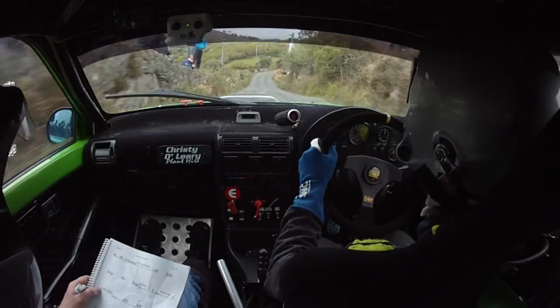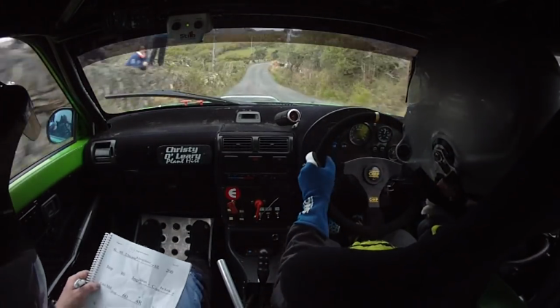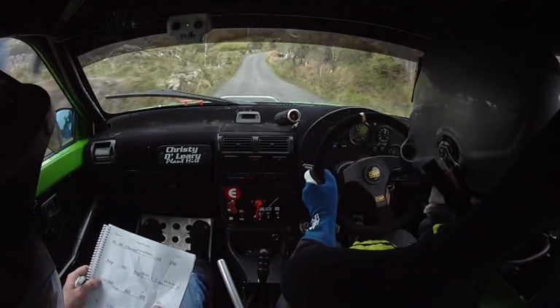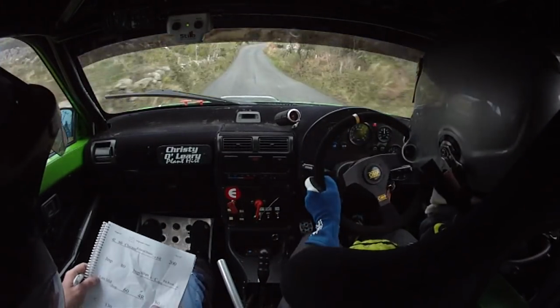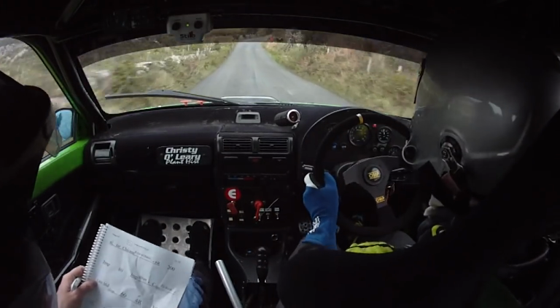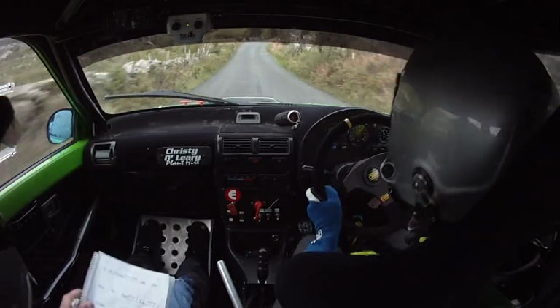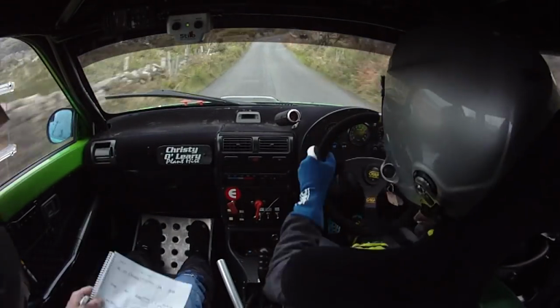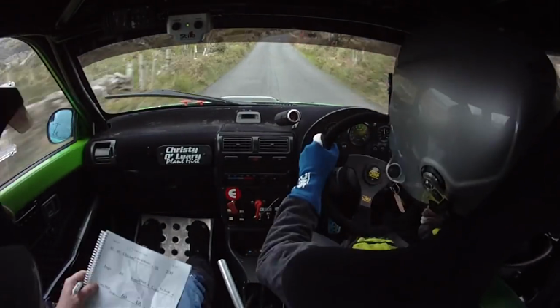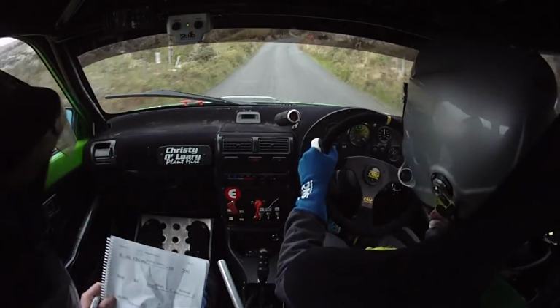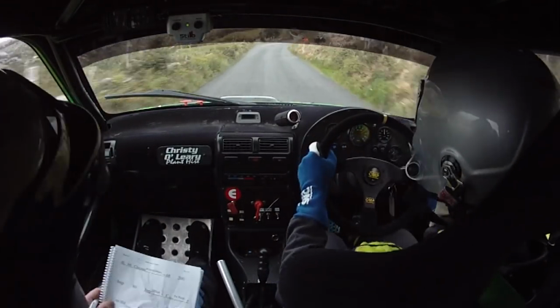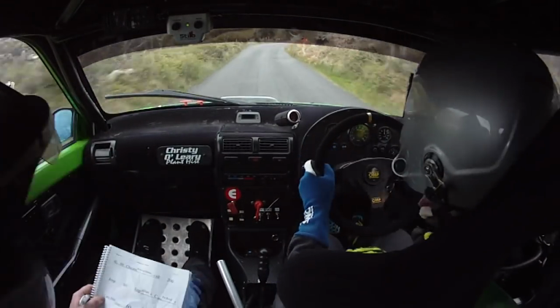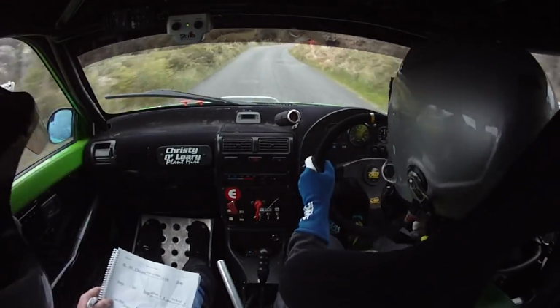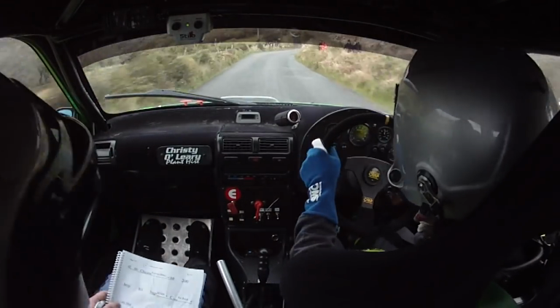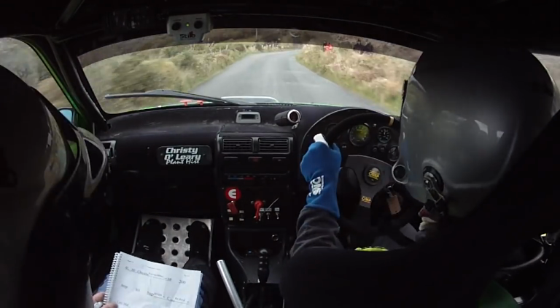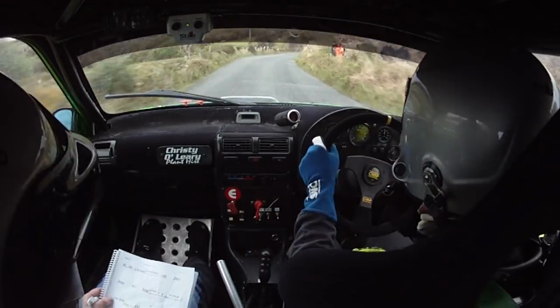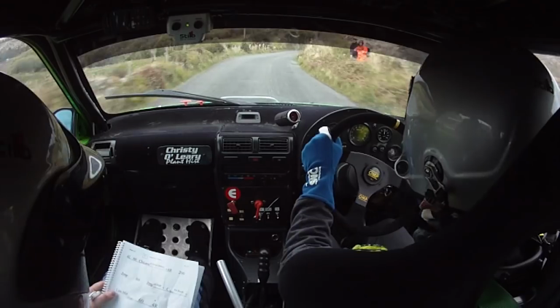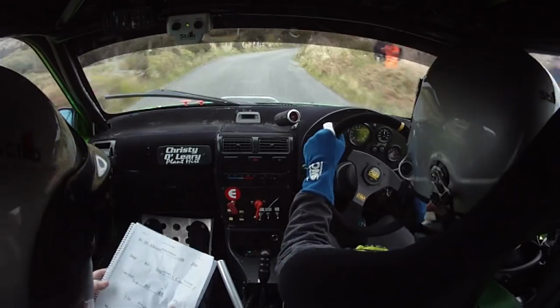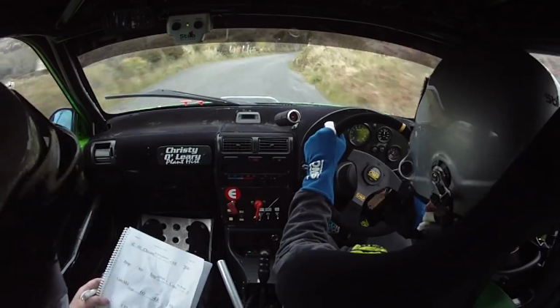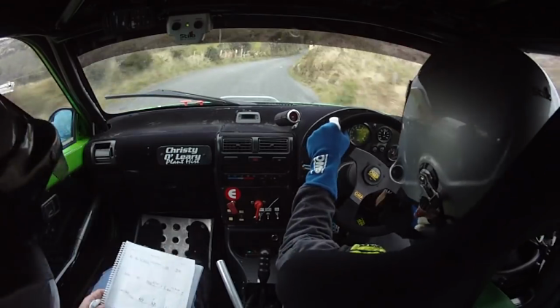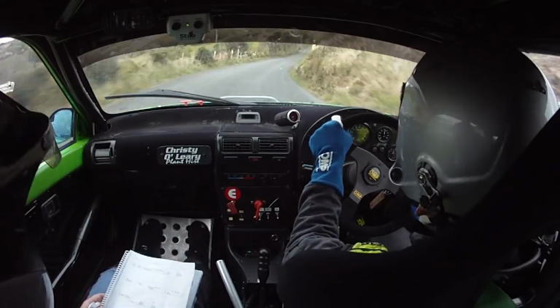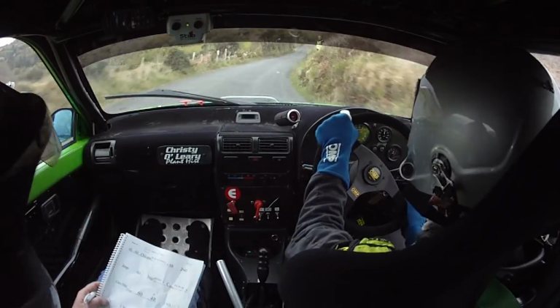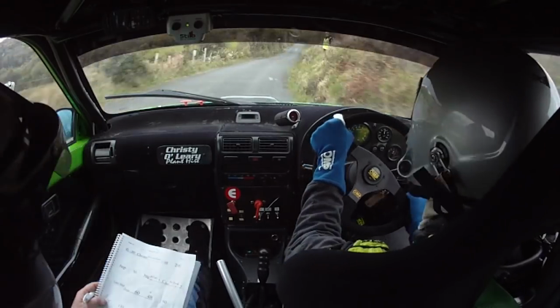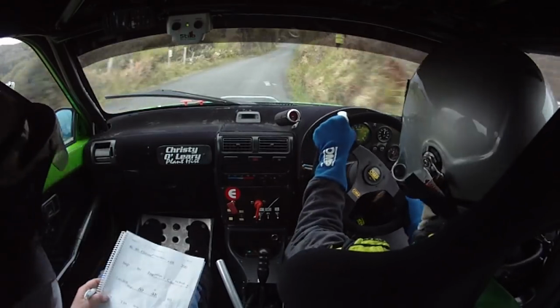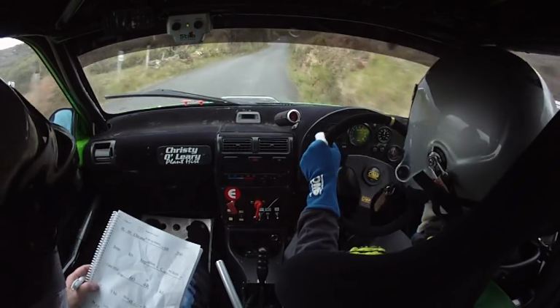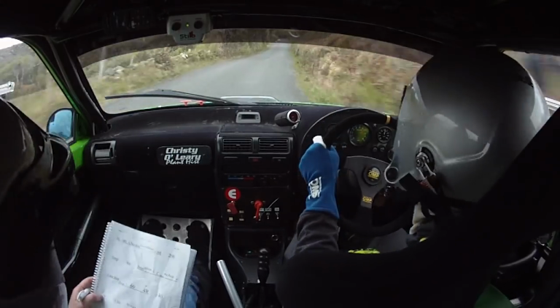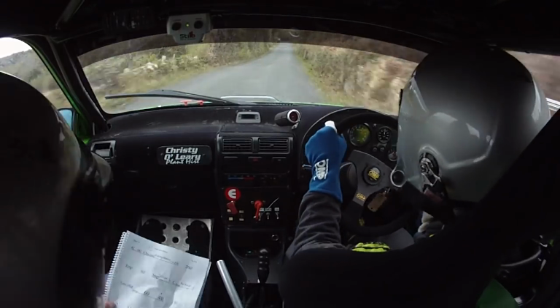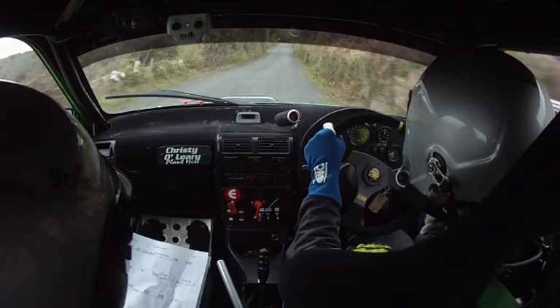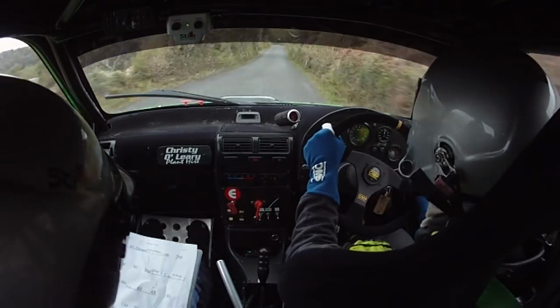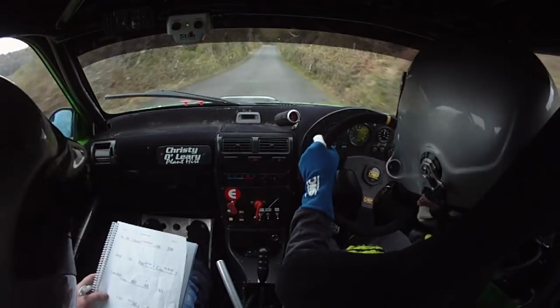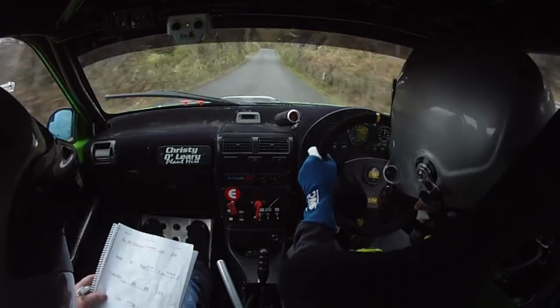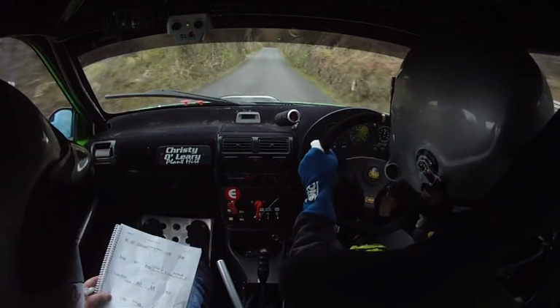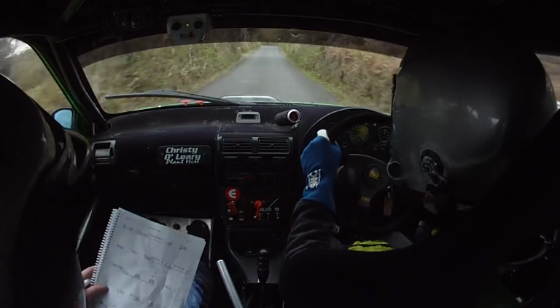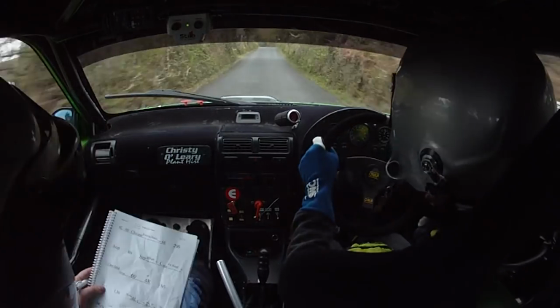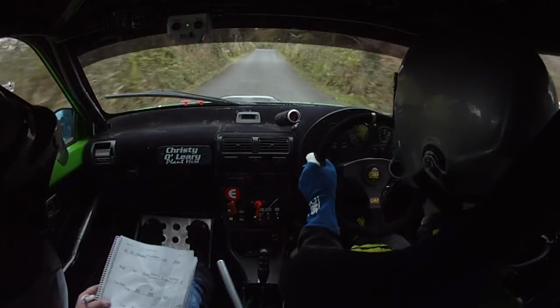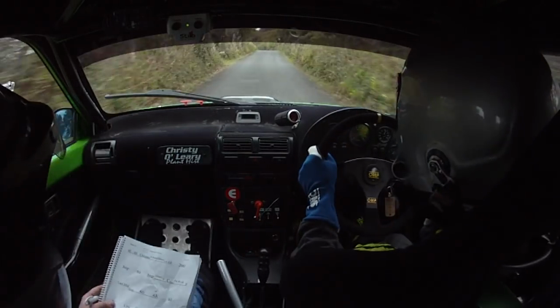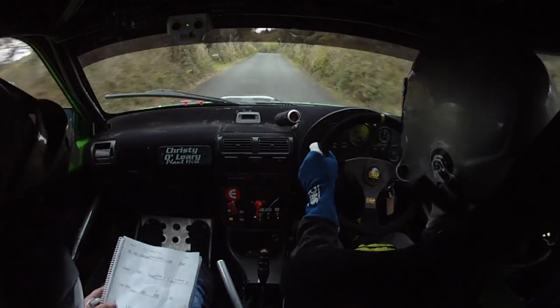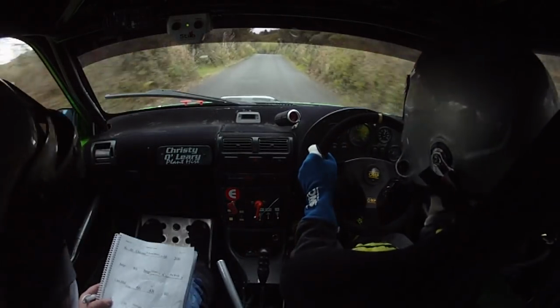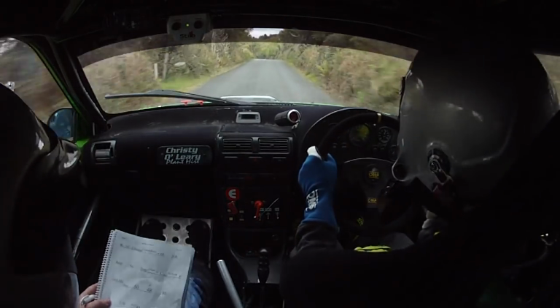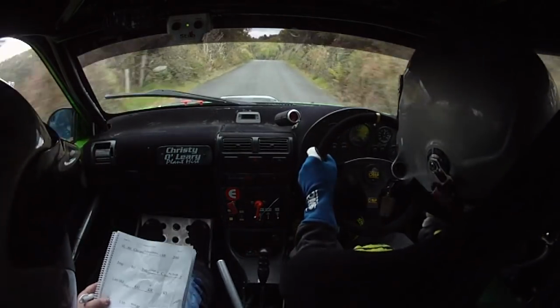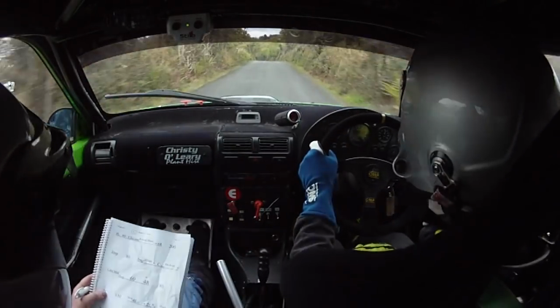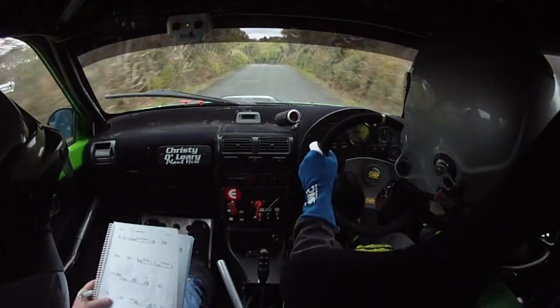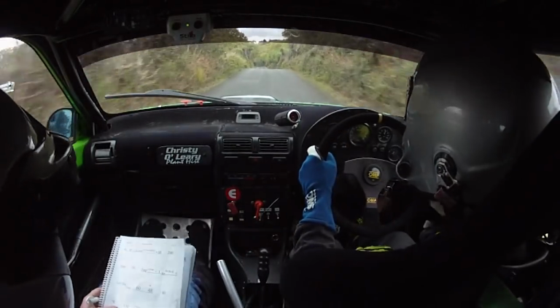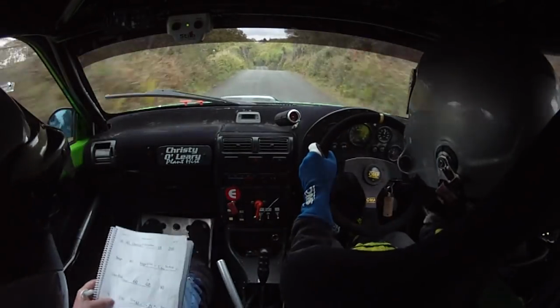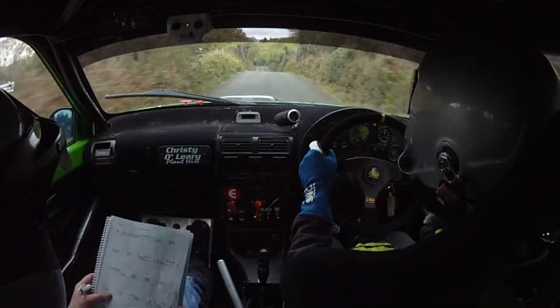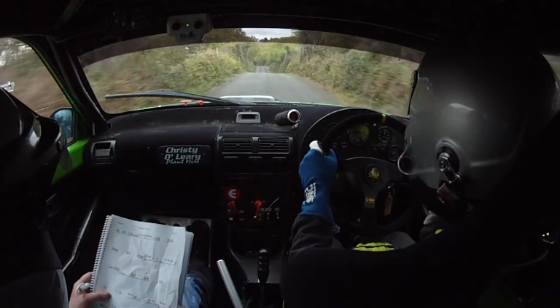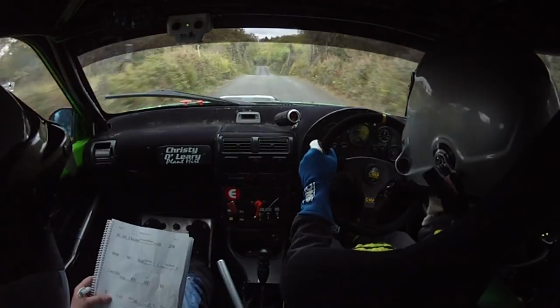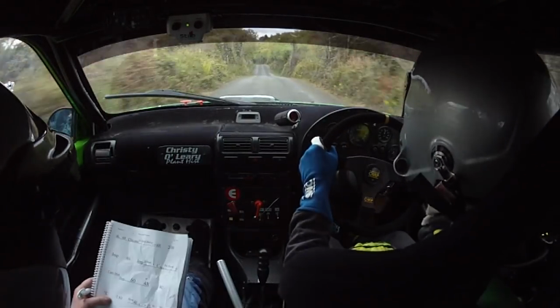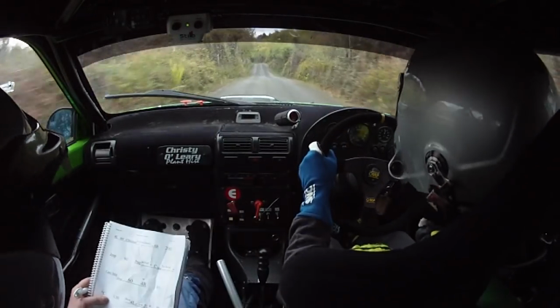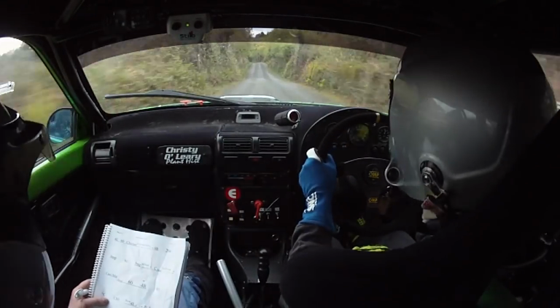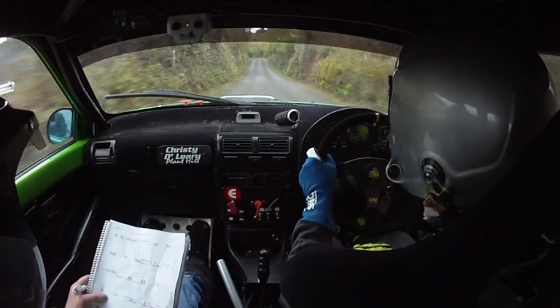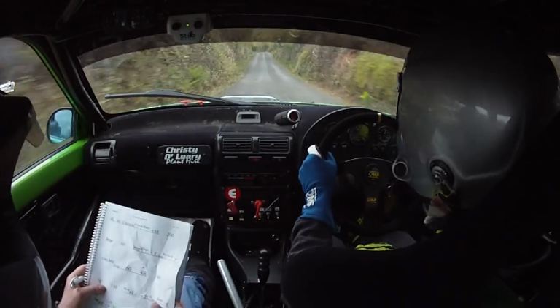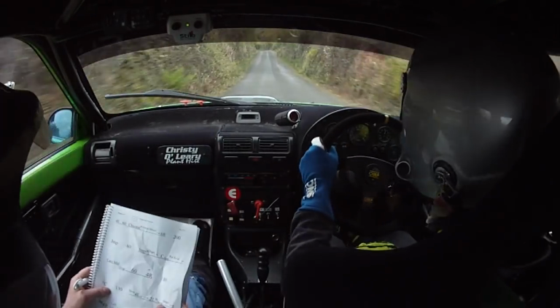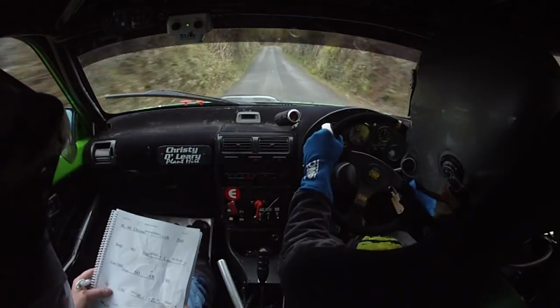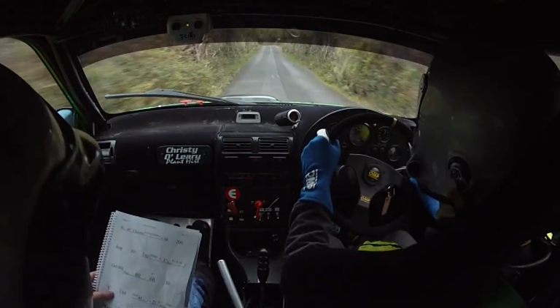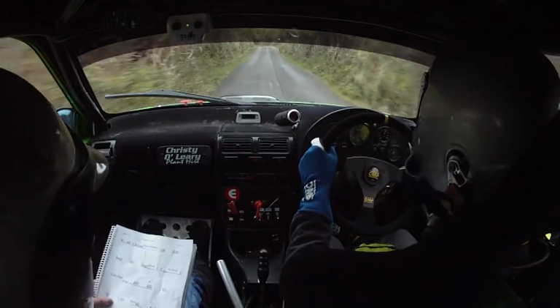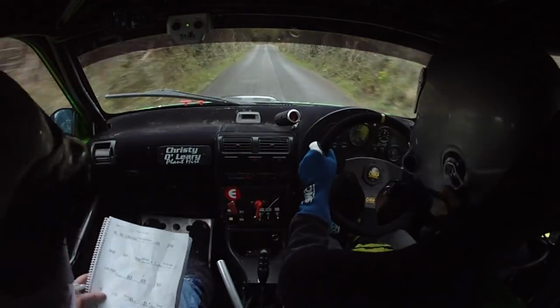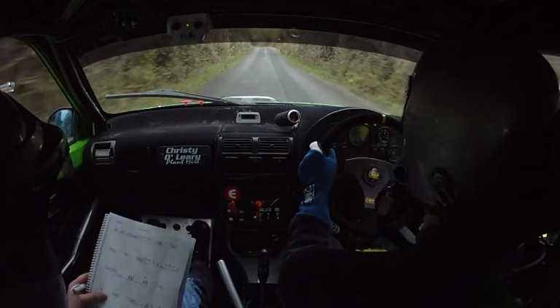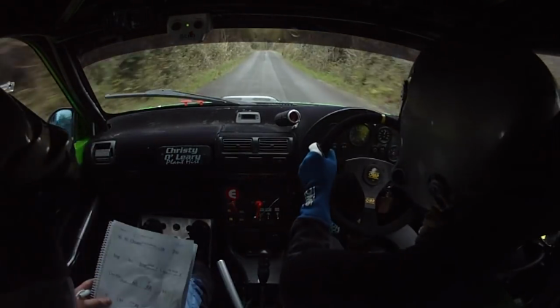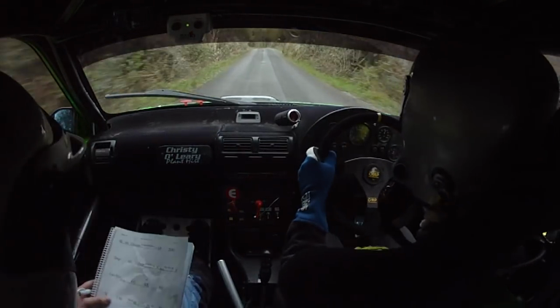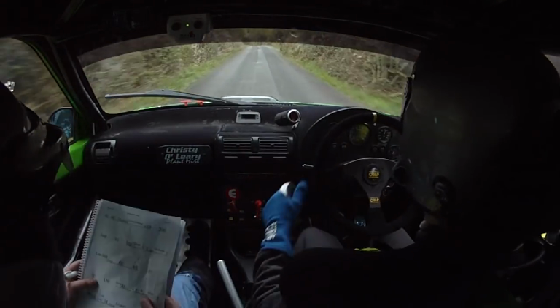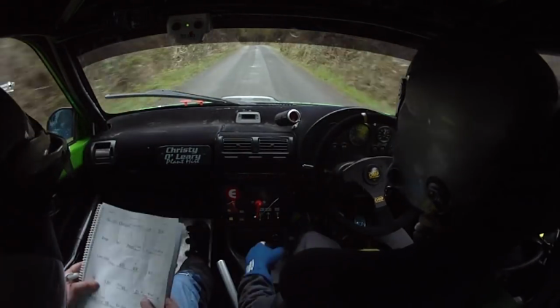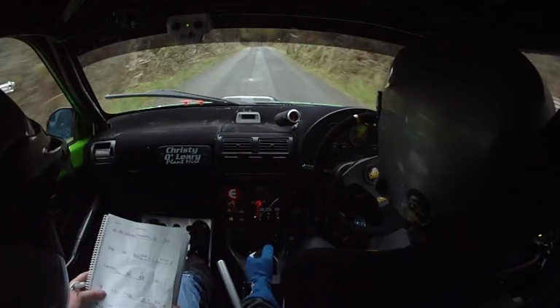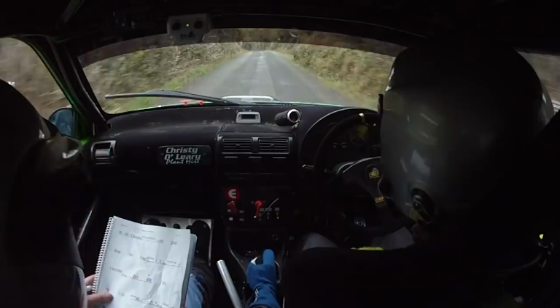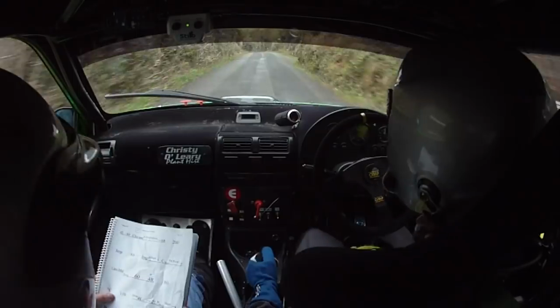Then you have 60 to a 4 right plus, 60 4 right plus here, 80, flat crest 130.